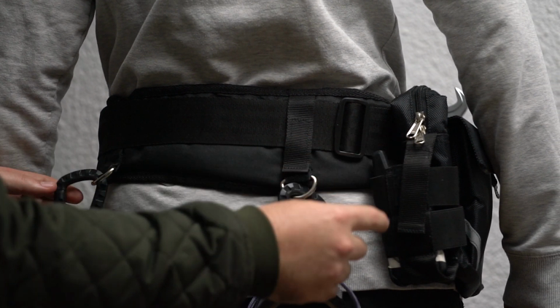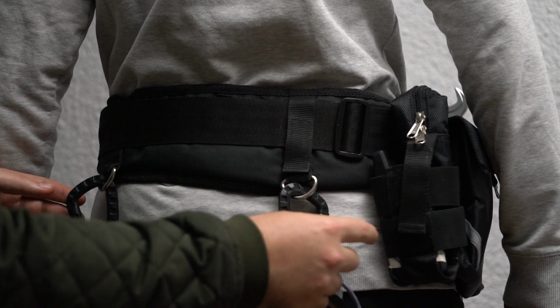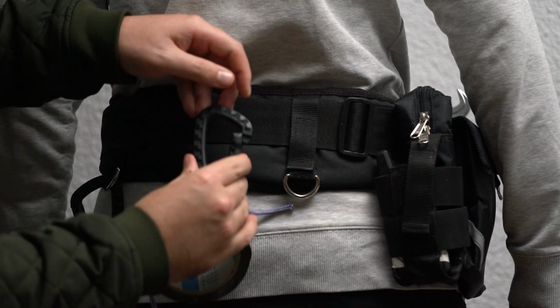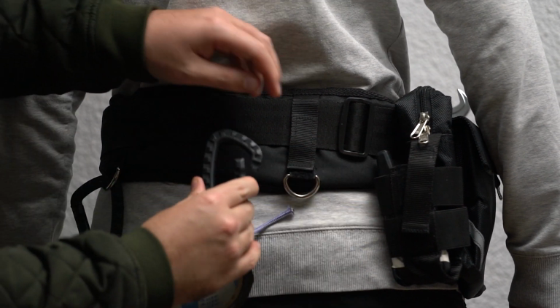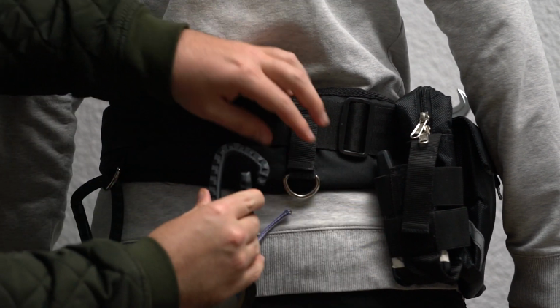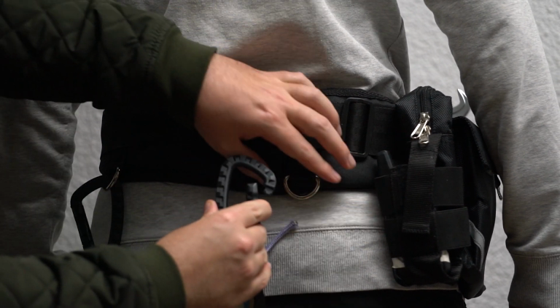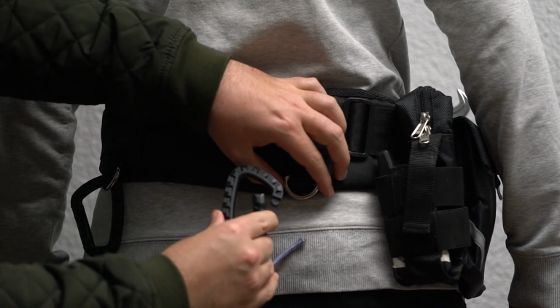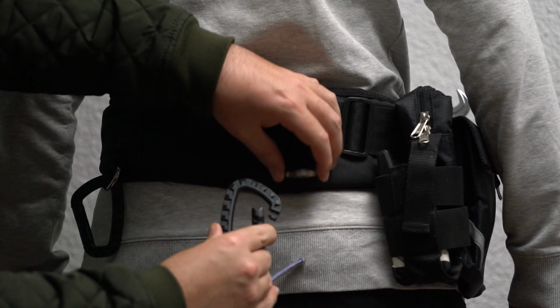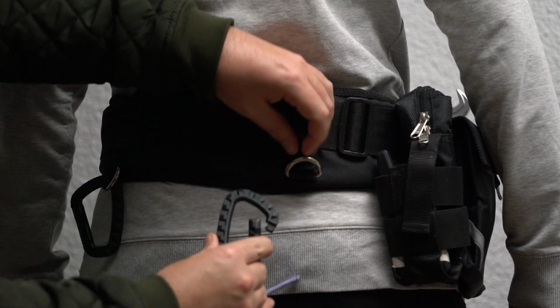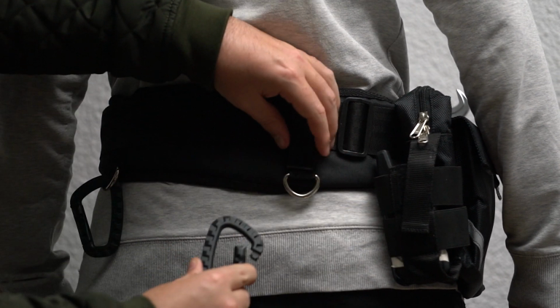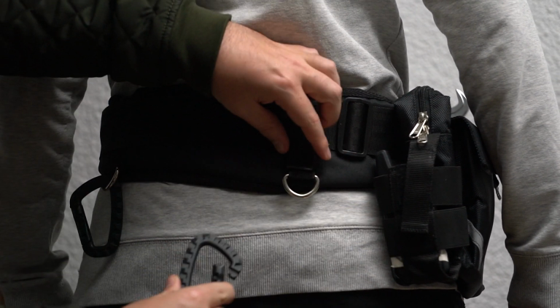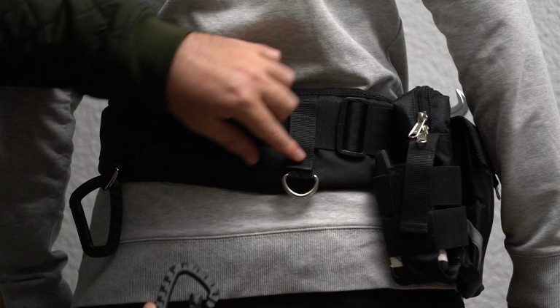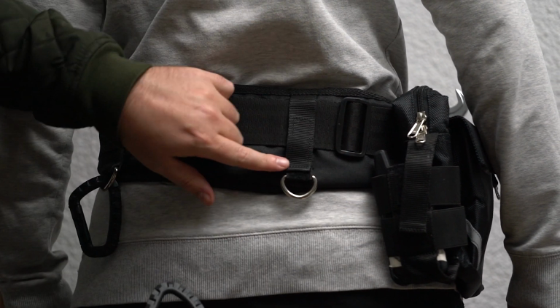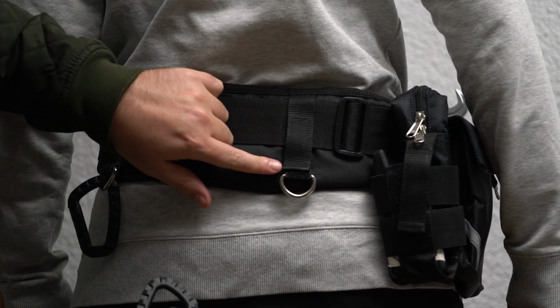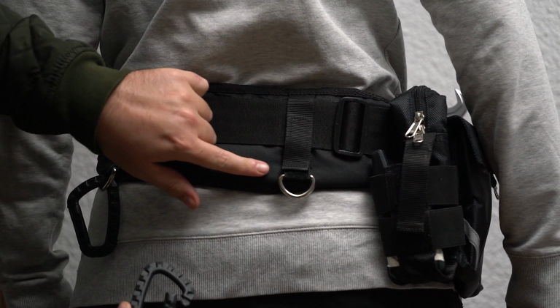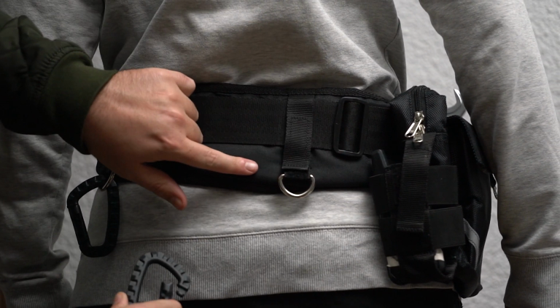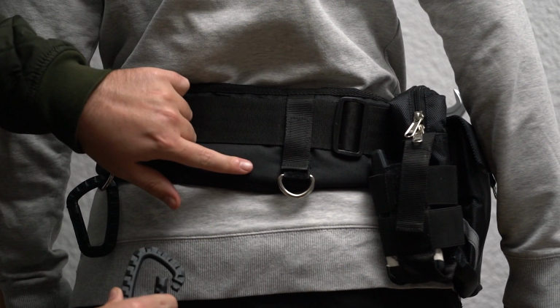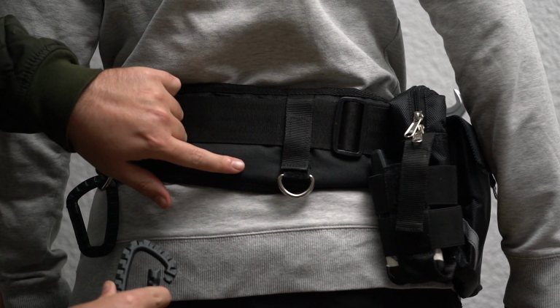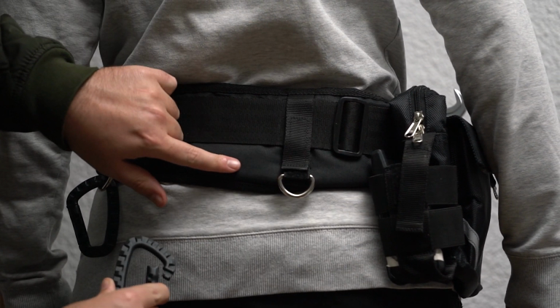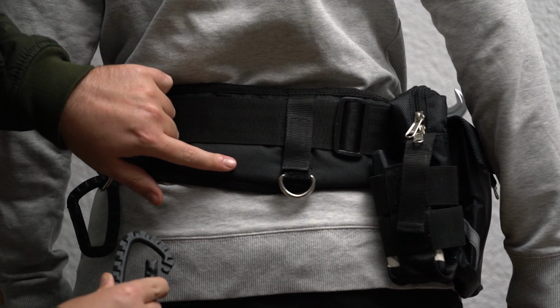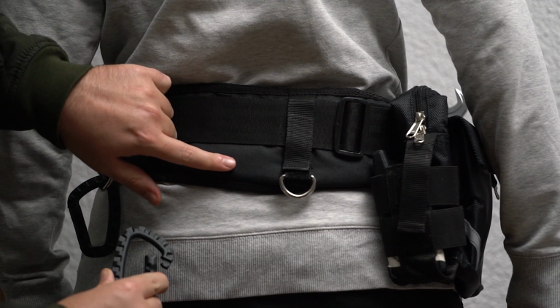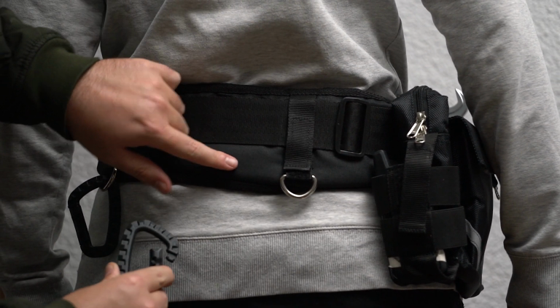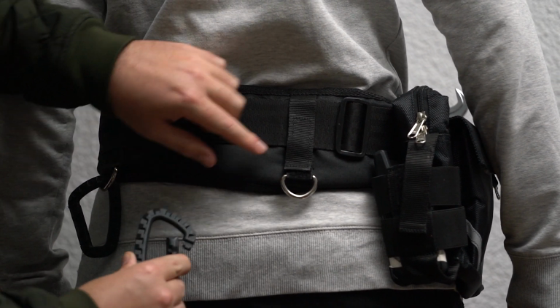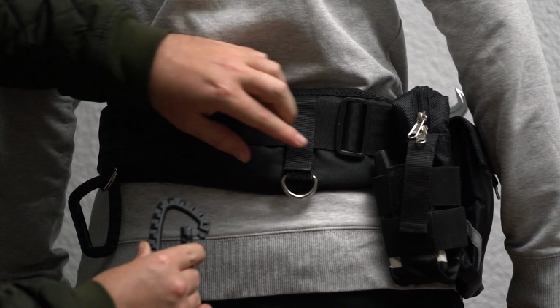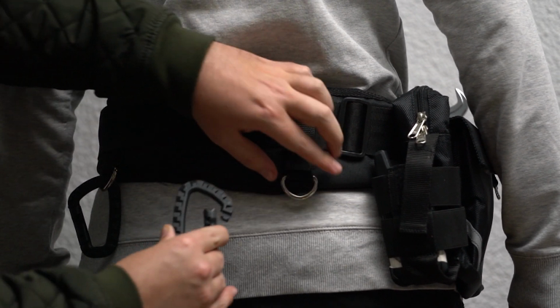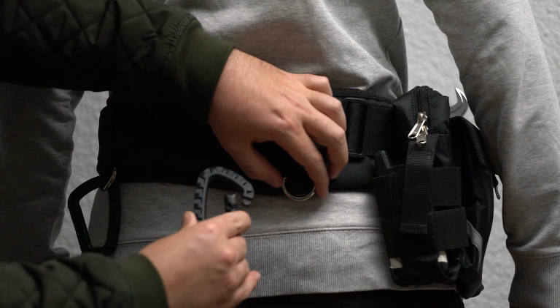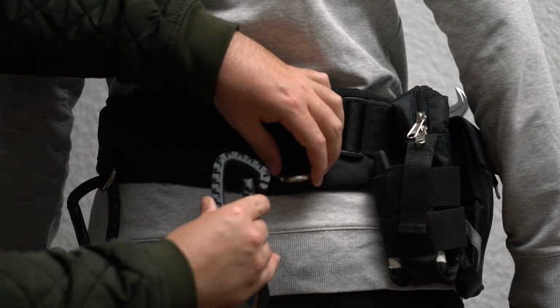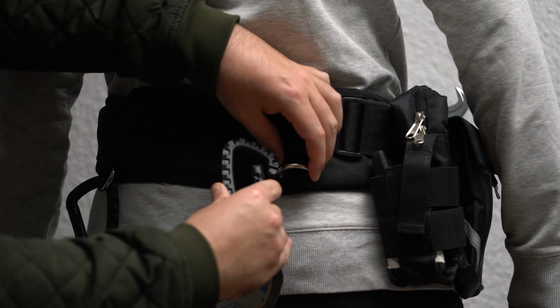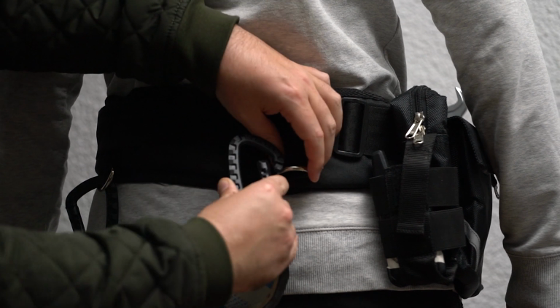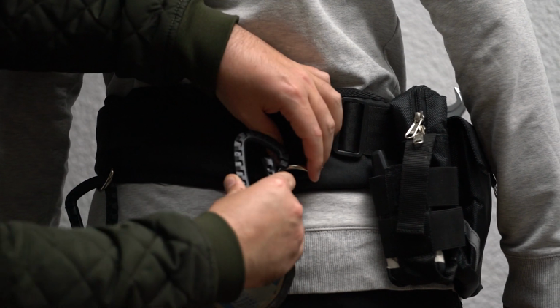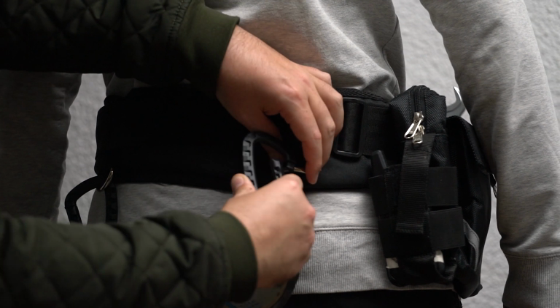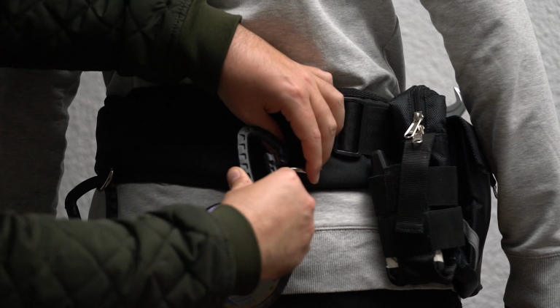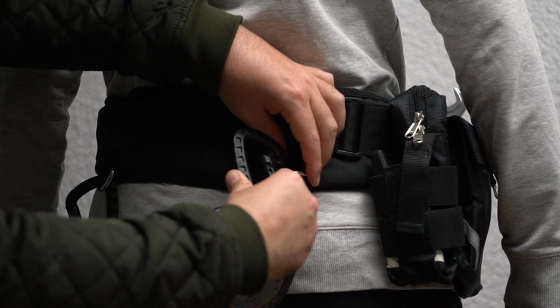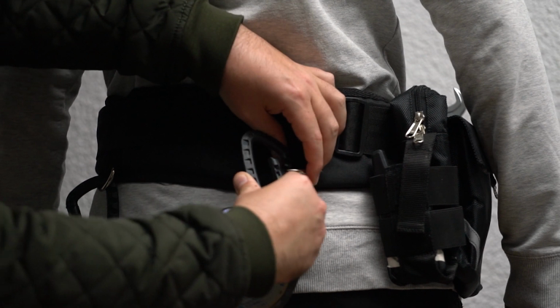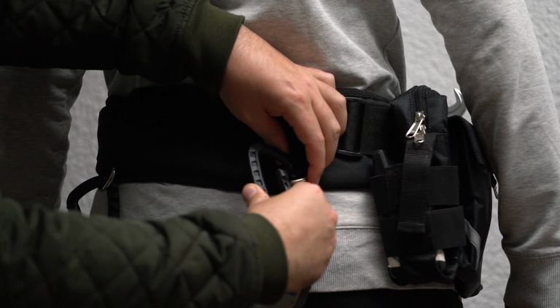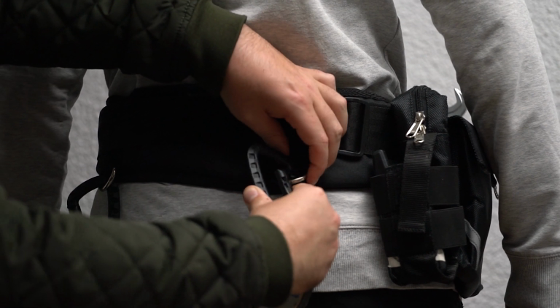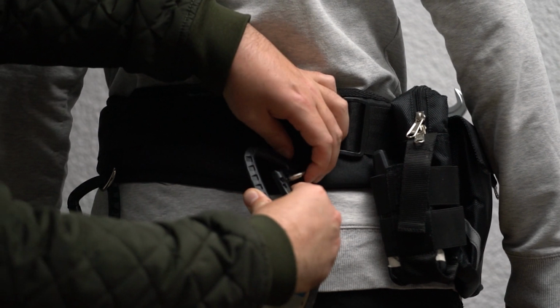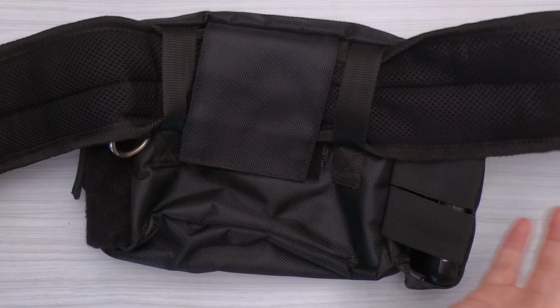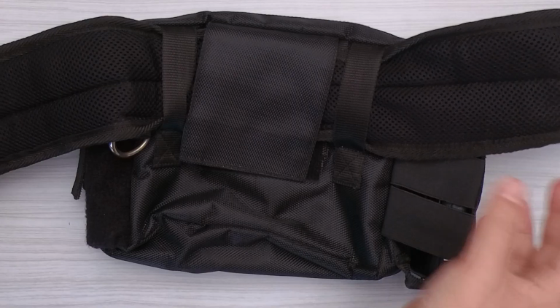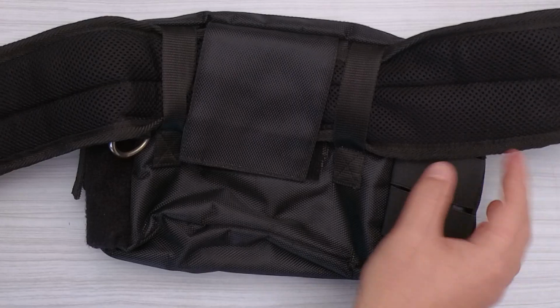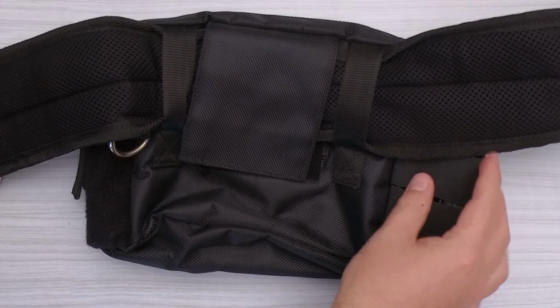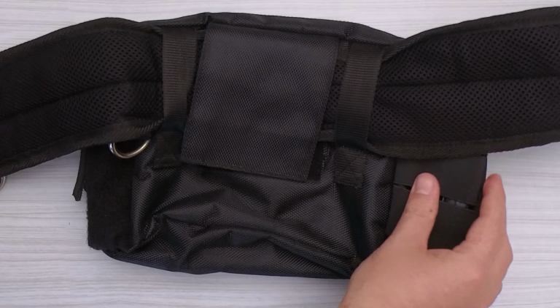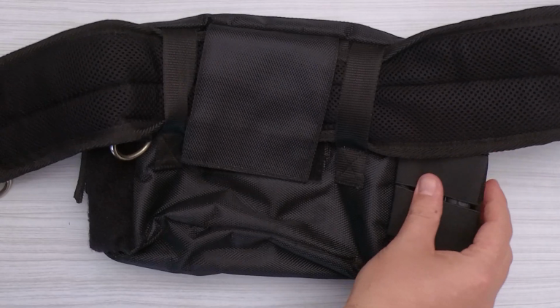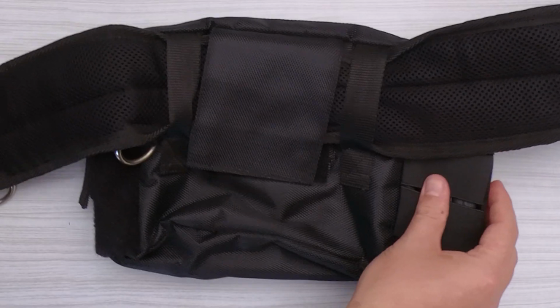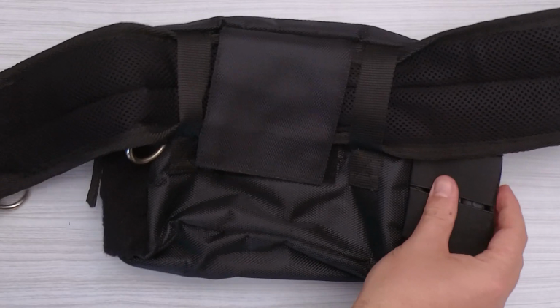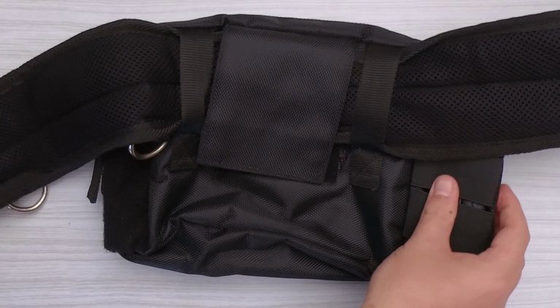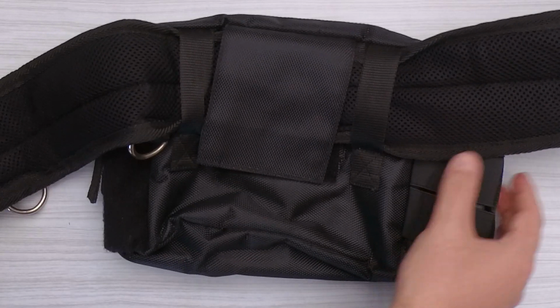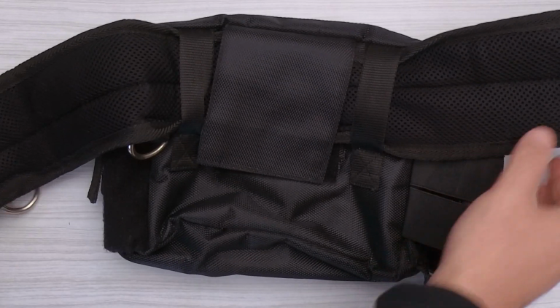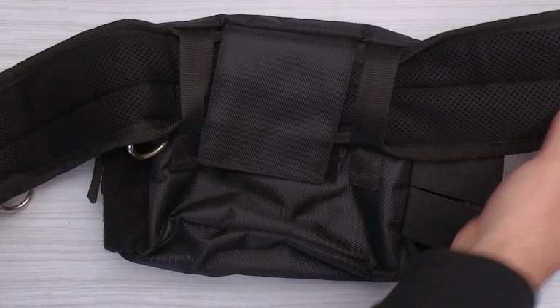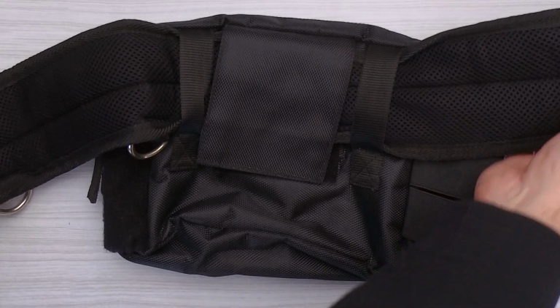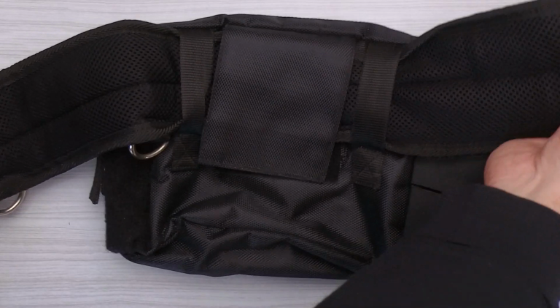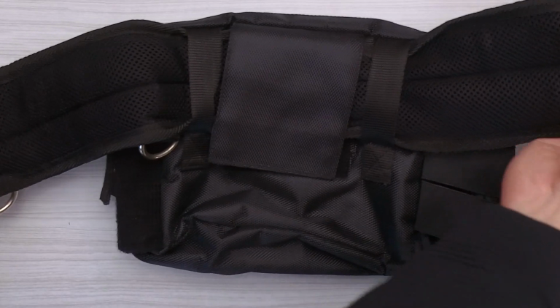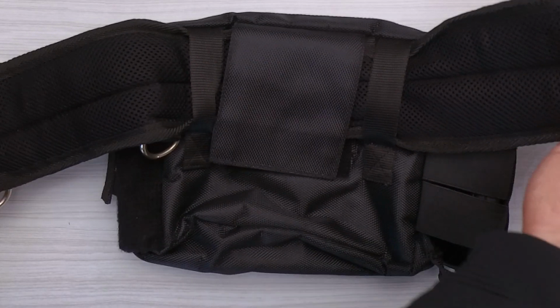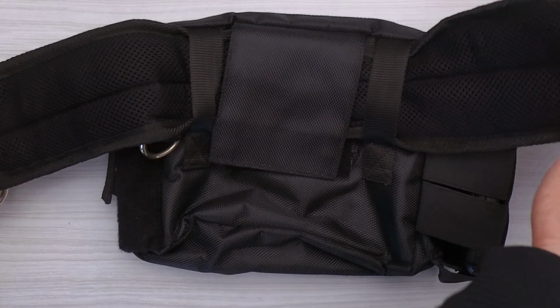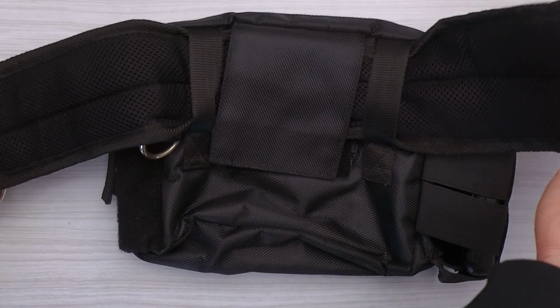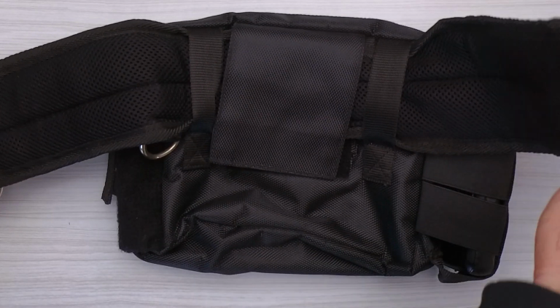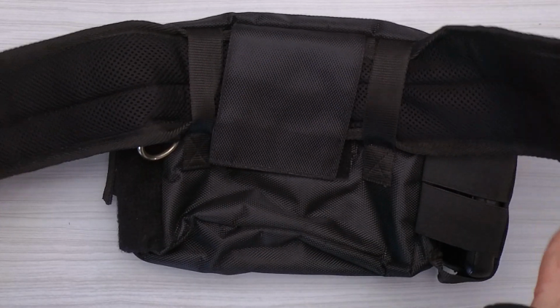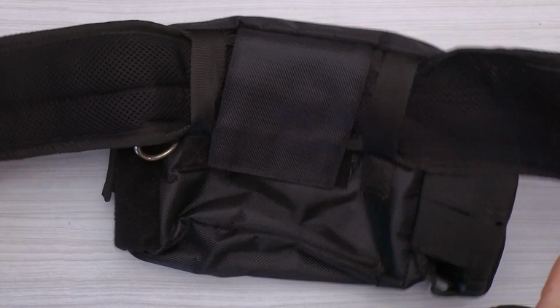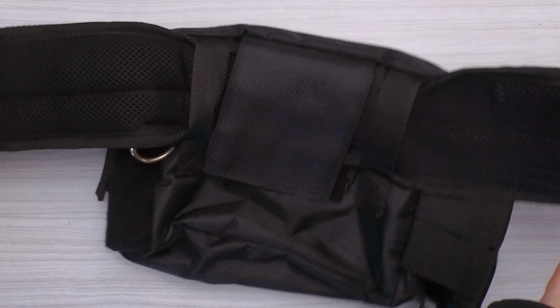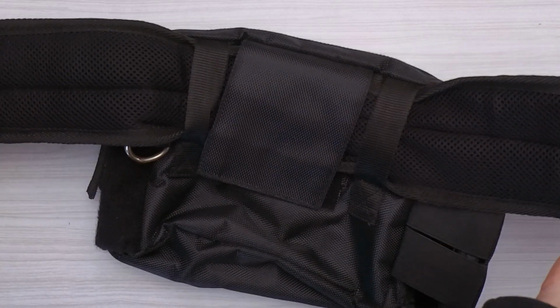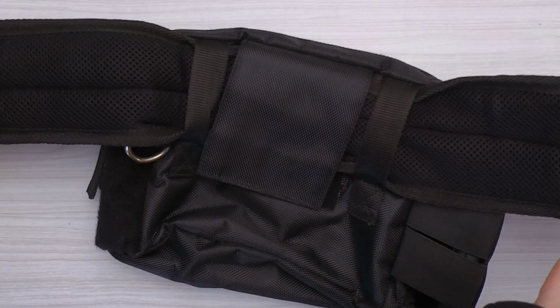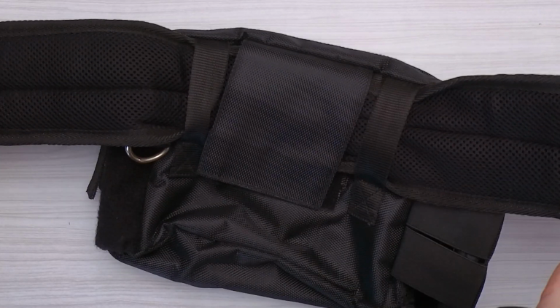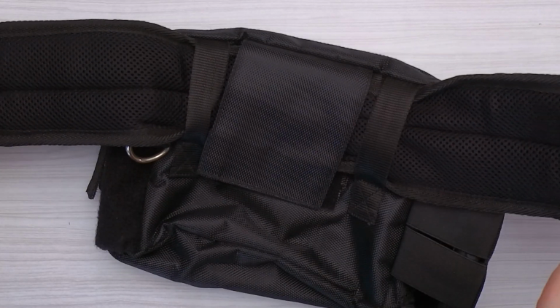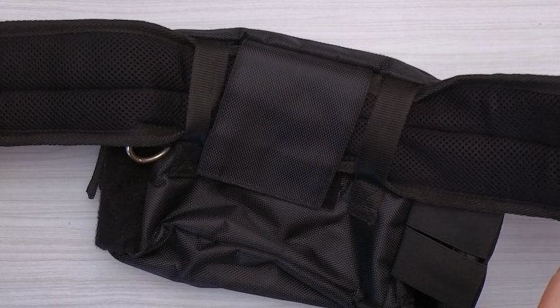We can attach any type of accessories such as gloves, cables, and tapes. It easily attaches with the mold system and velcro.